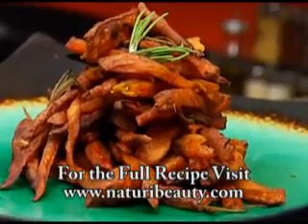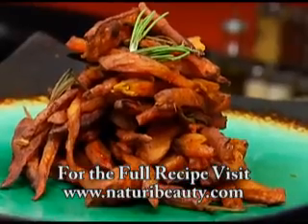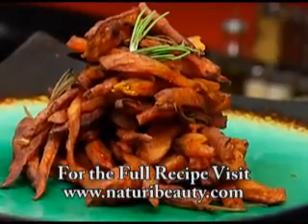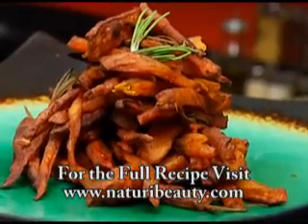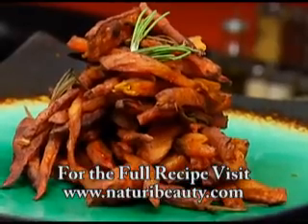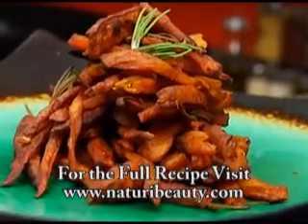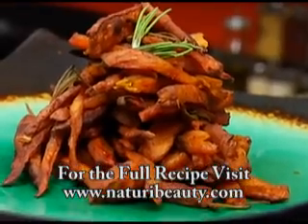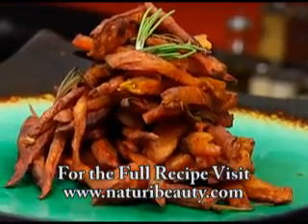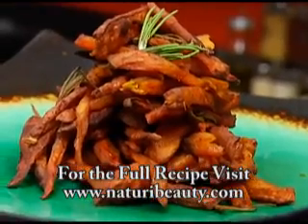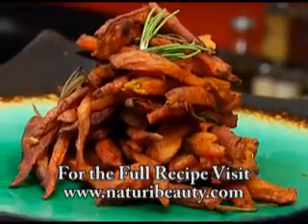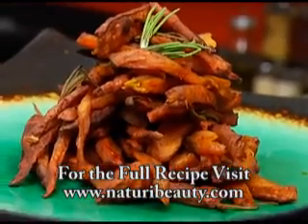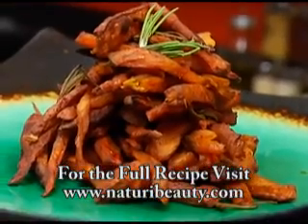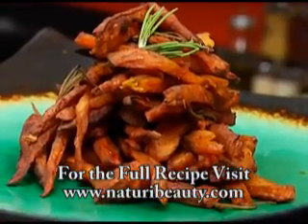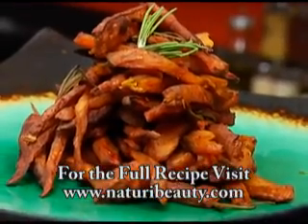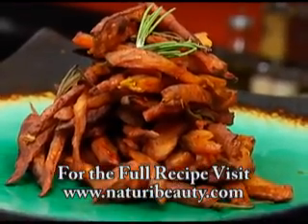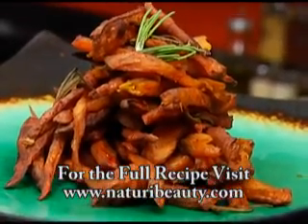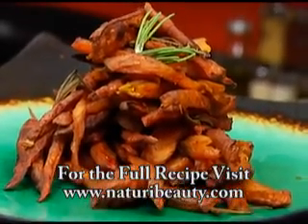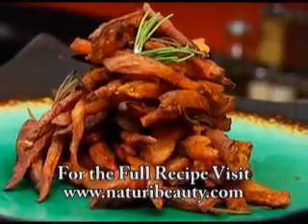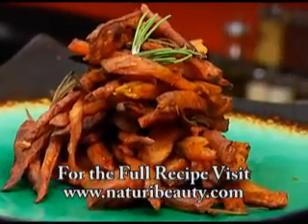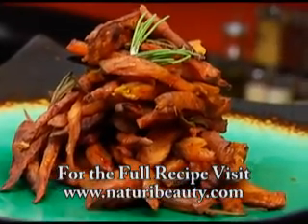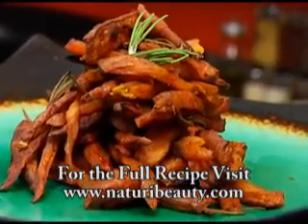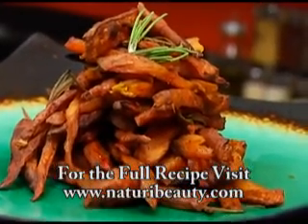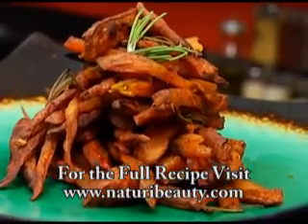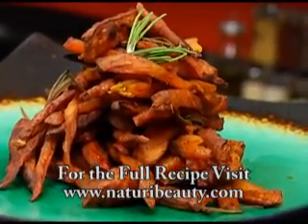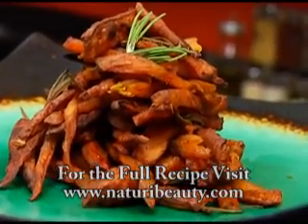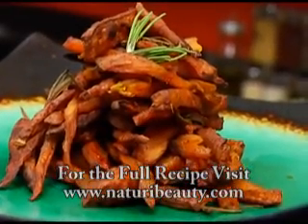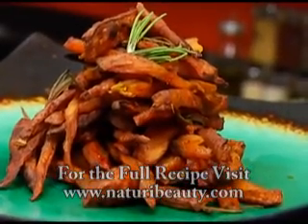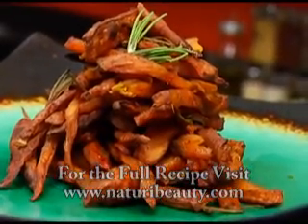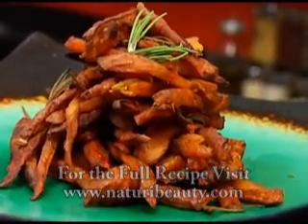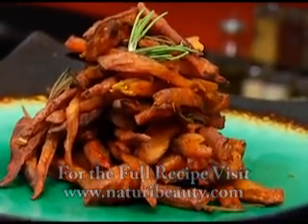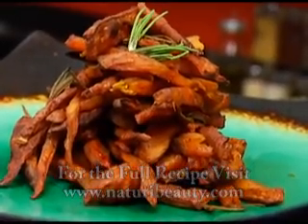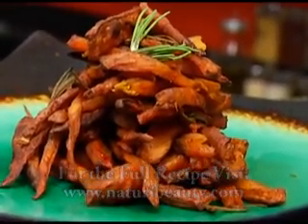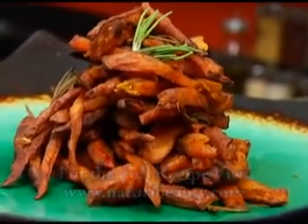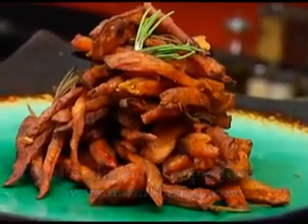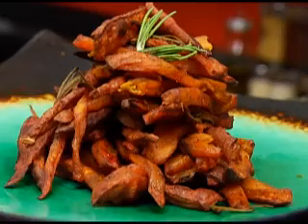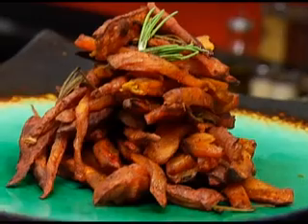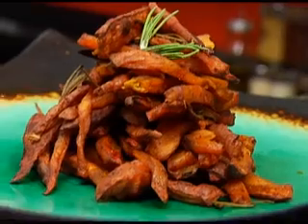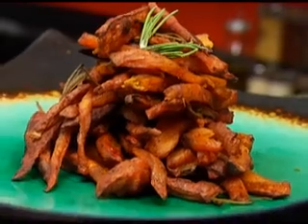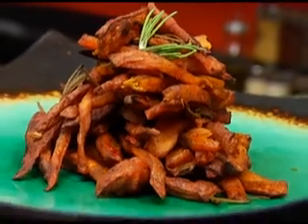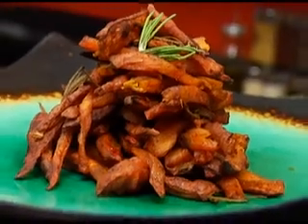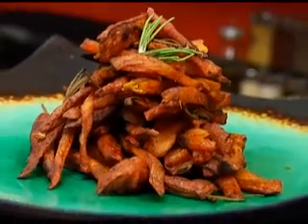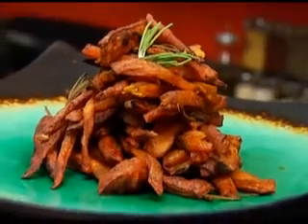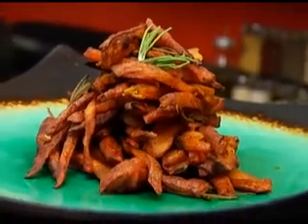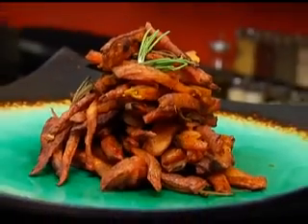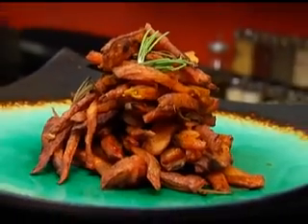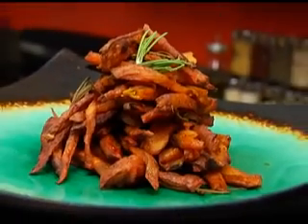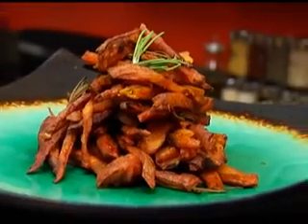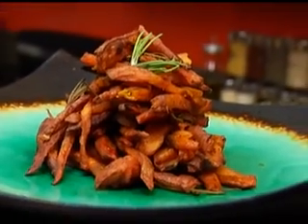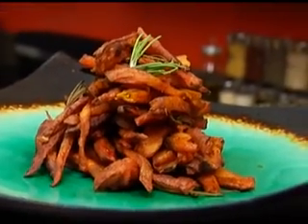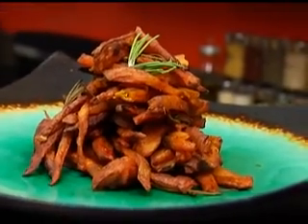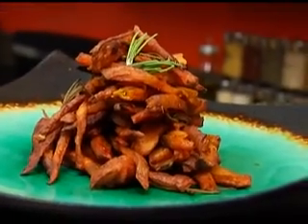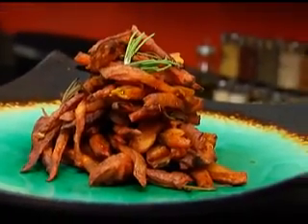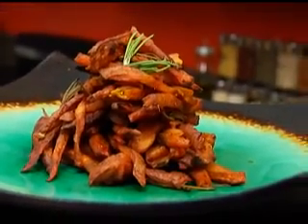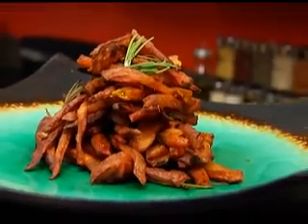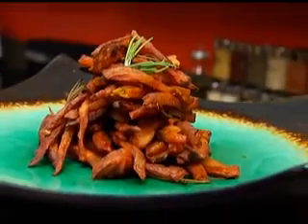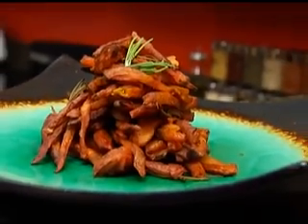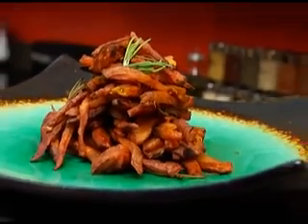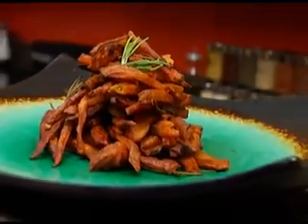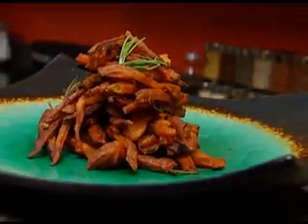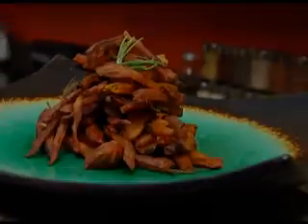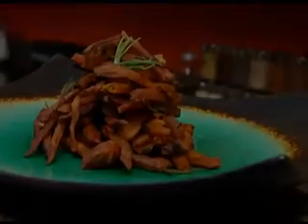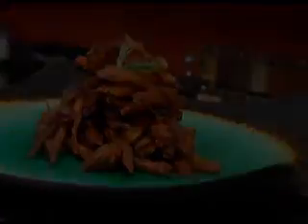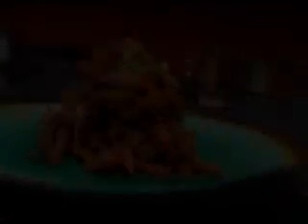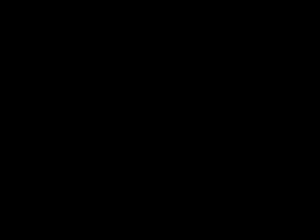For this recipe and others, check out www.naturiviti.com. Join us as we nourish, nurture, and grow.